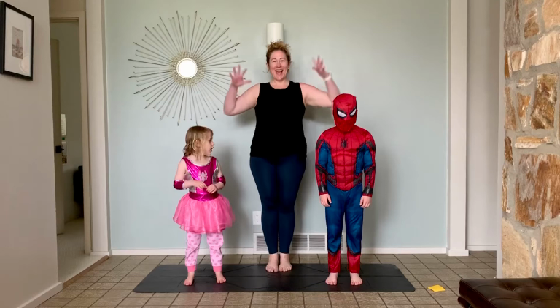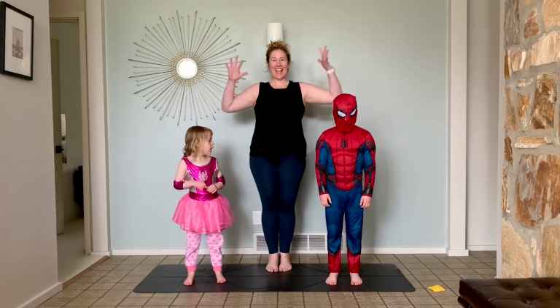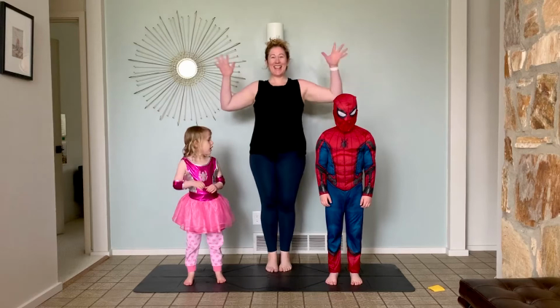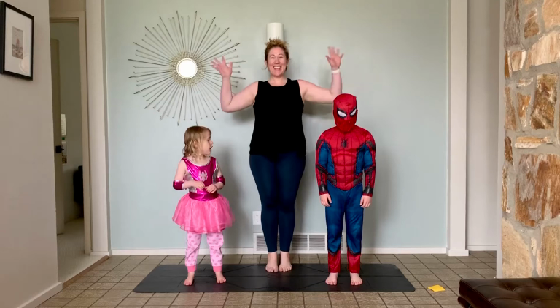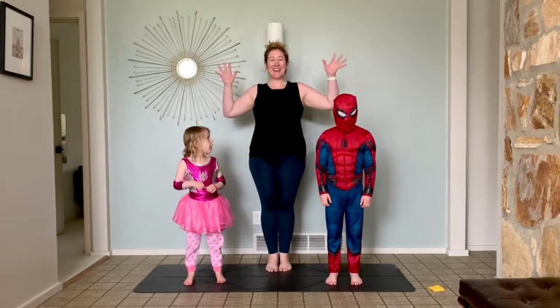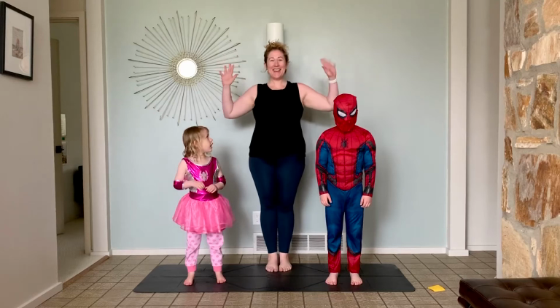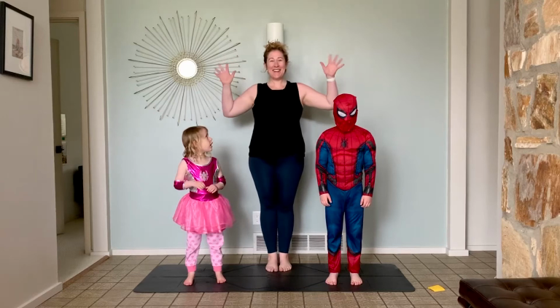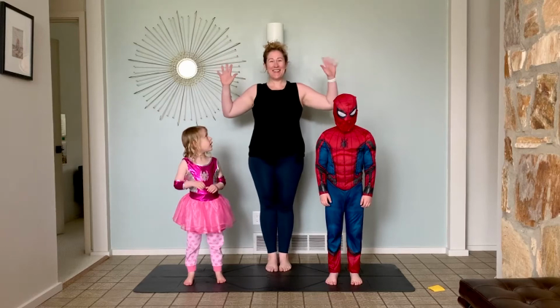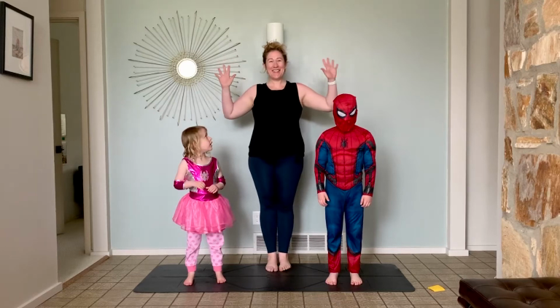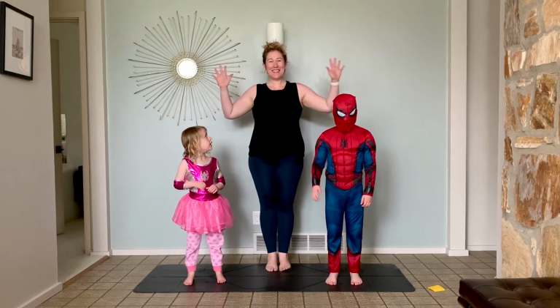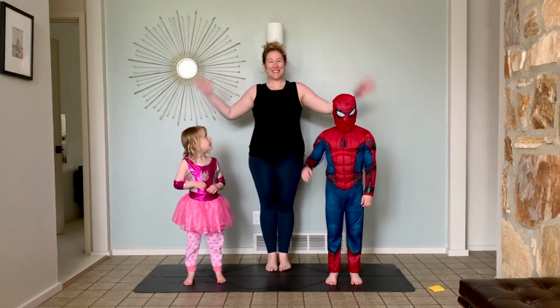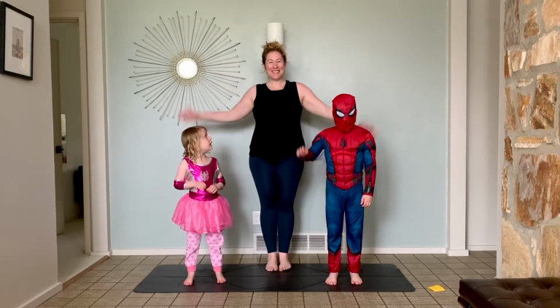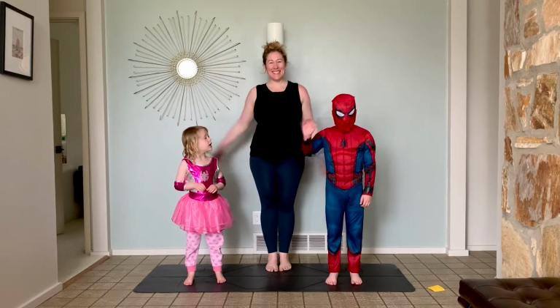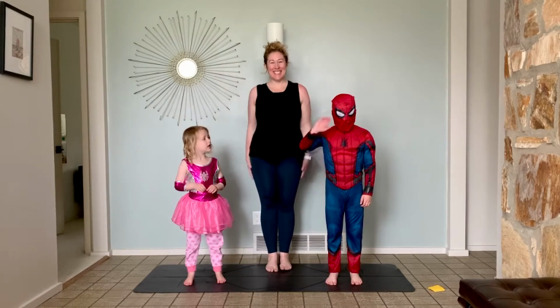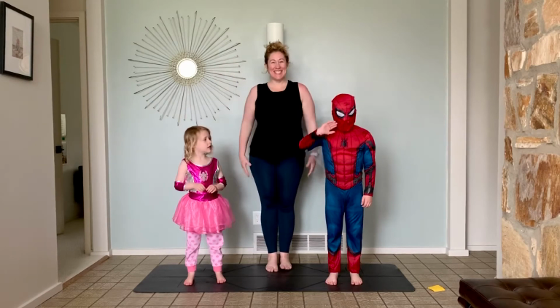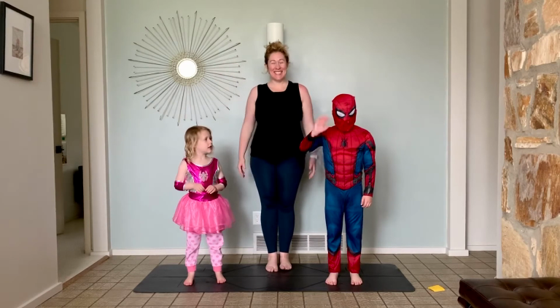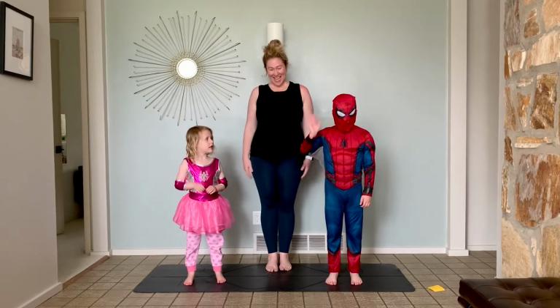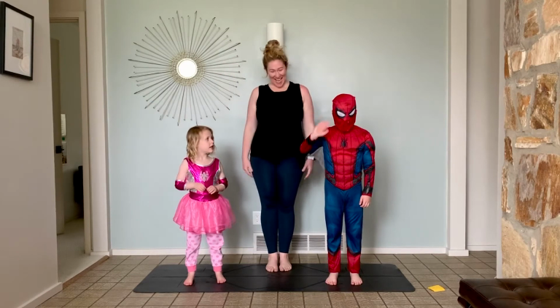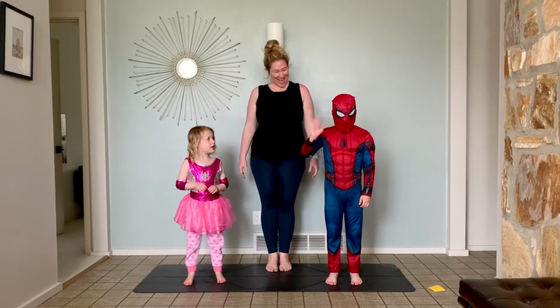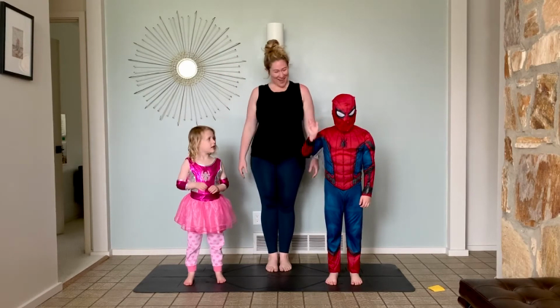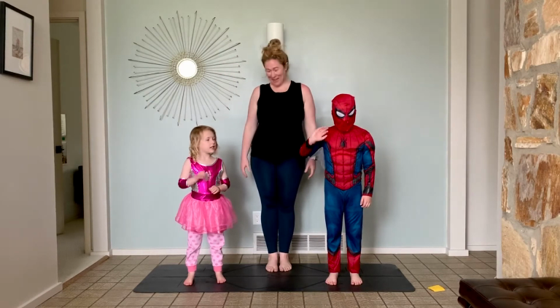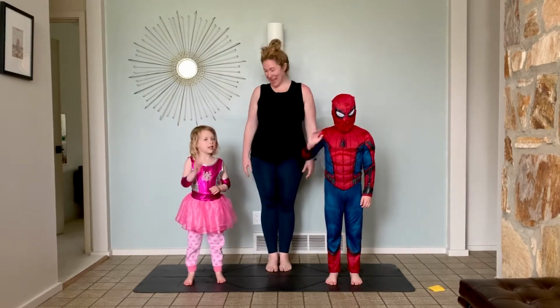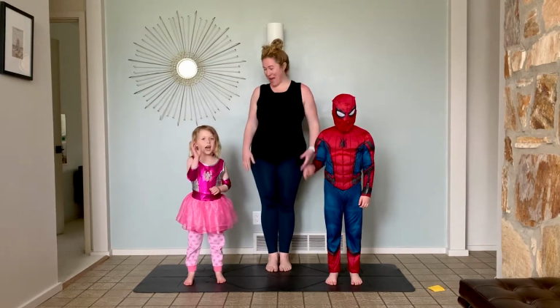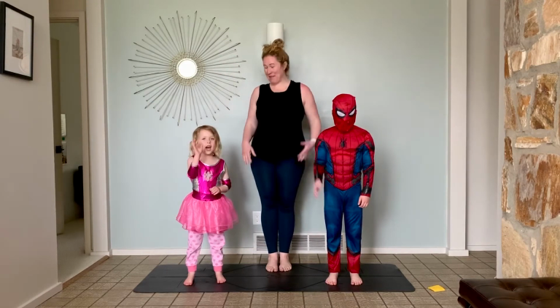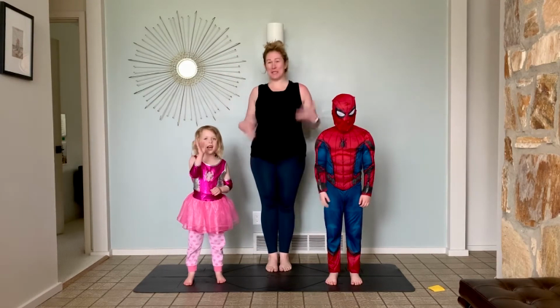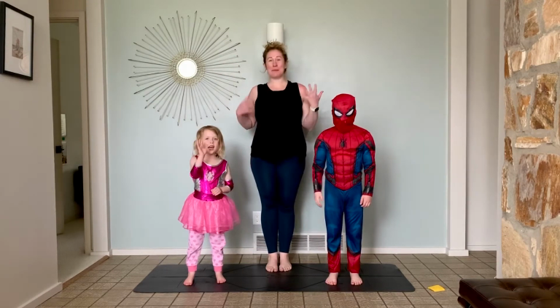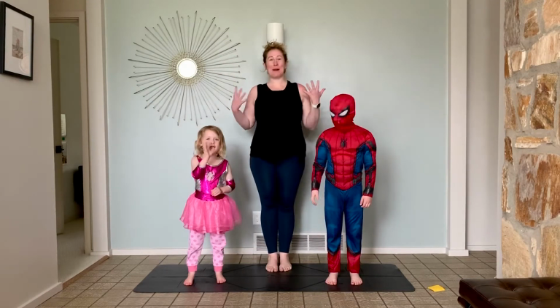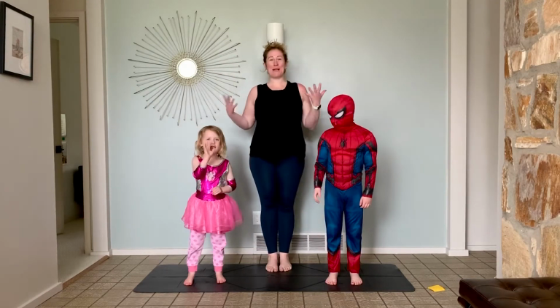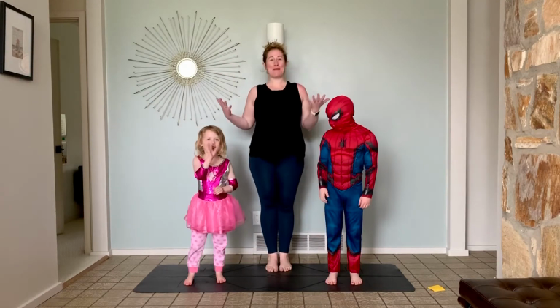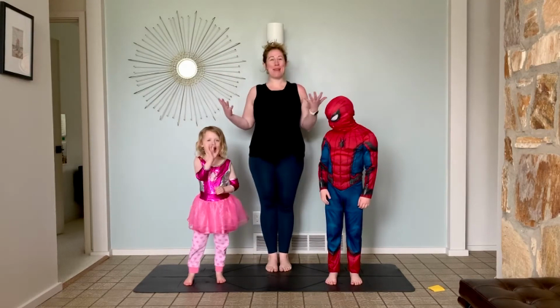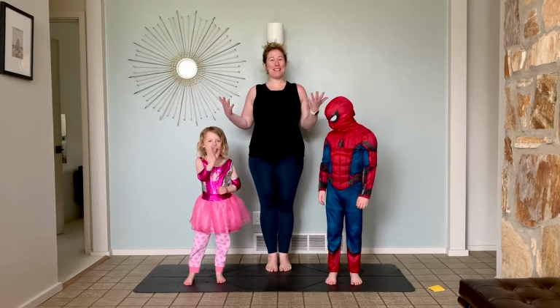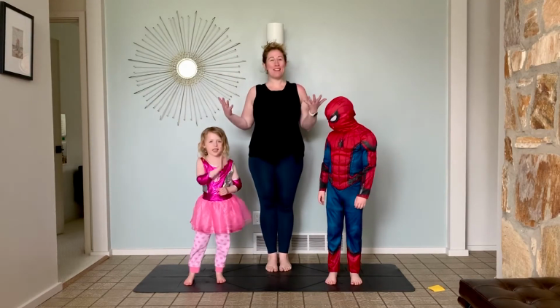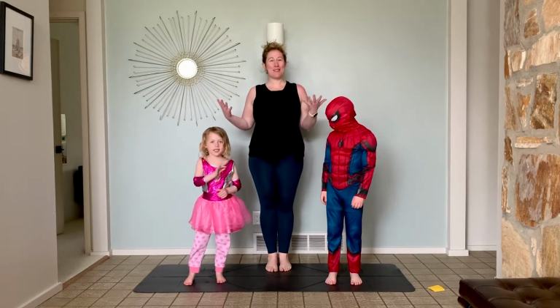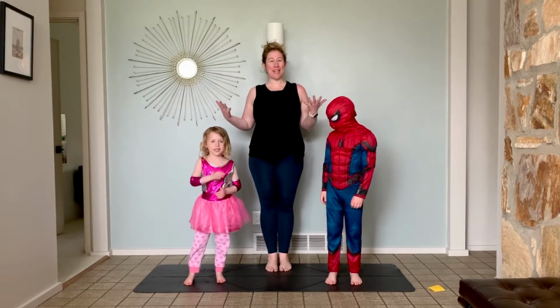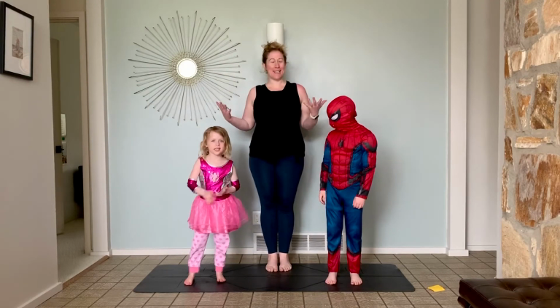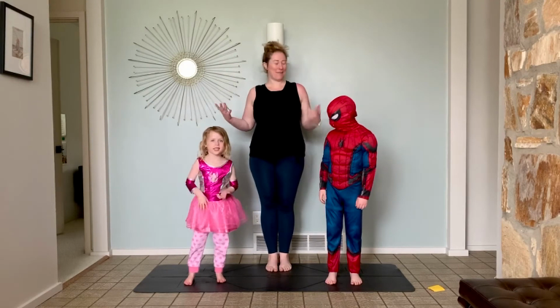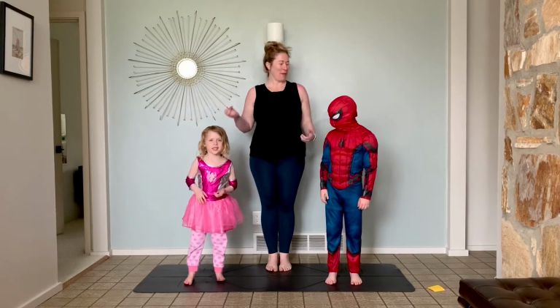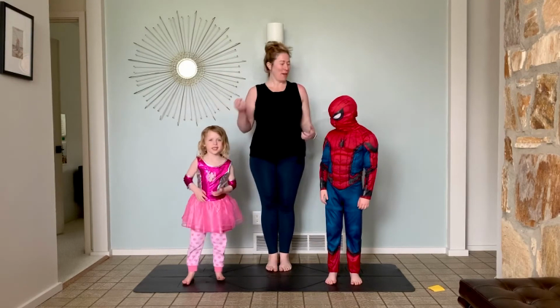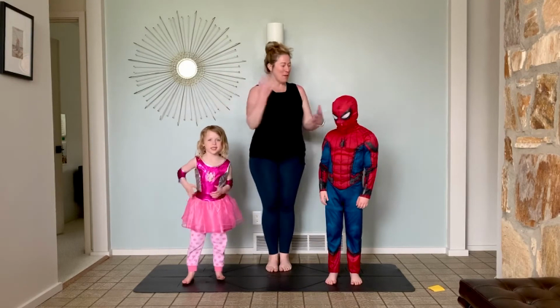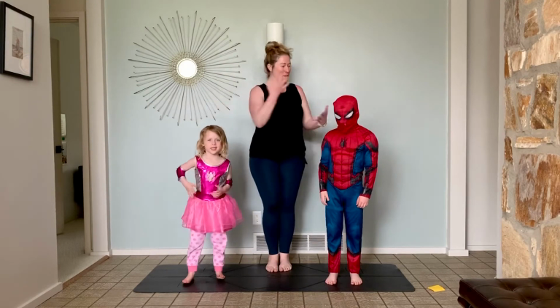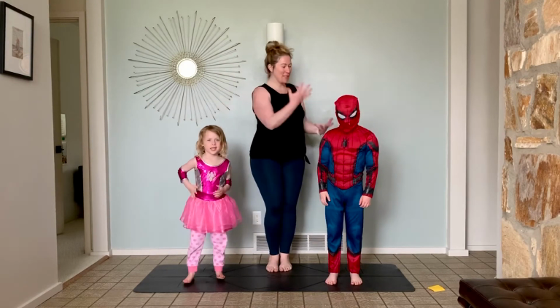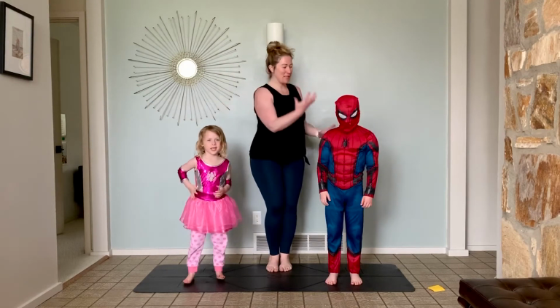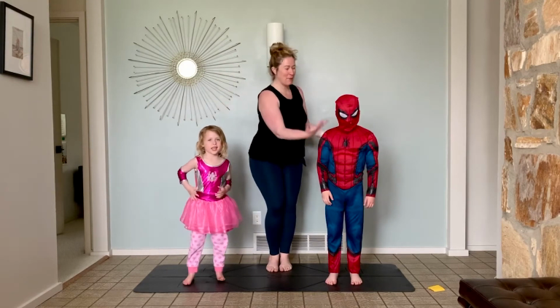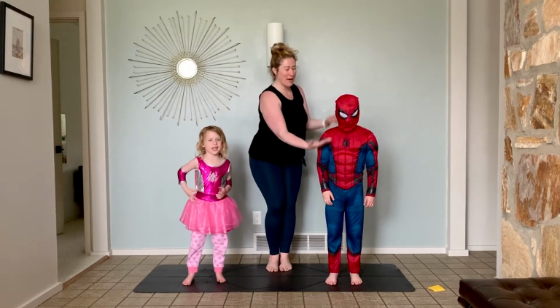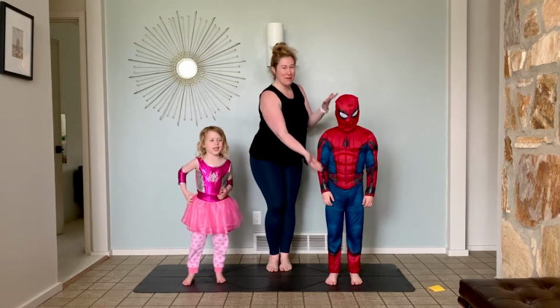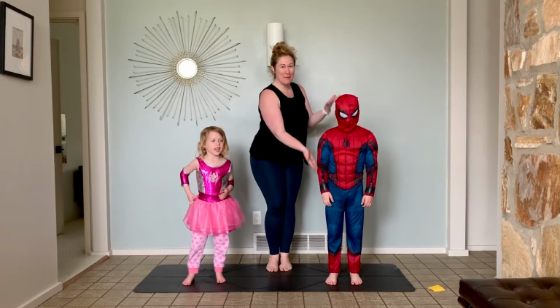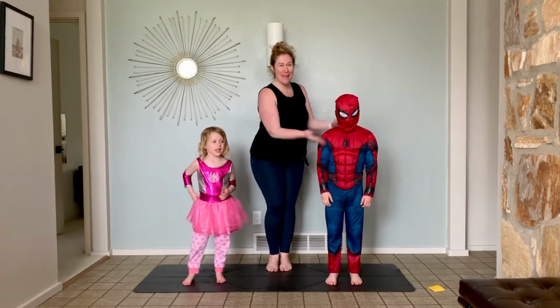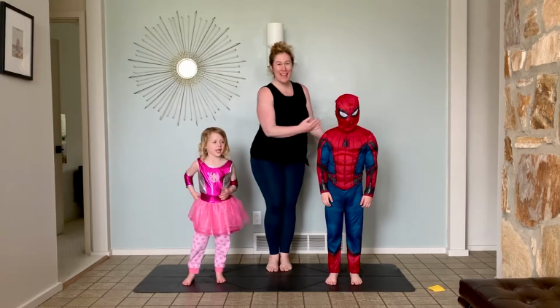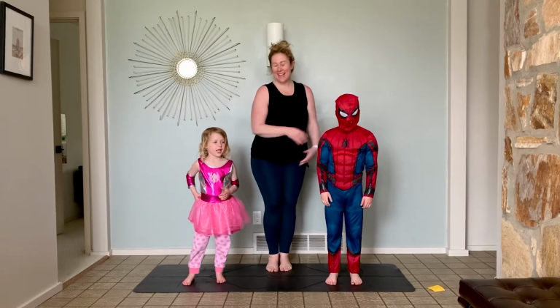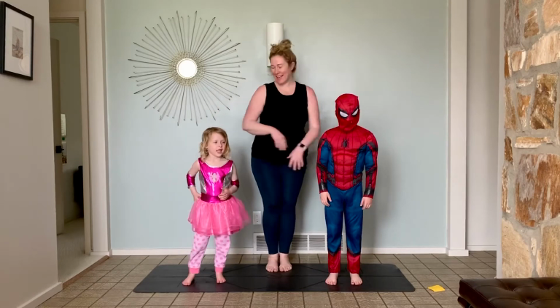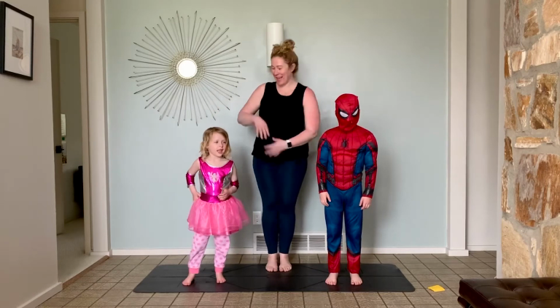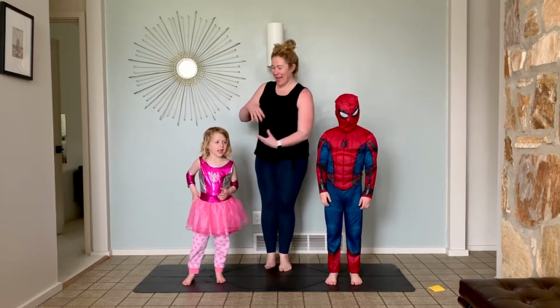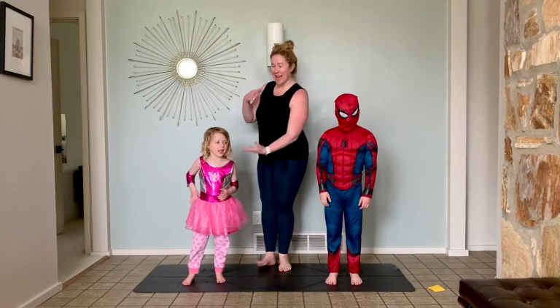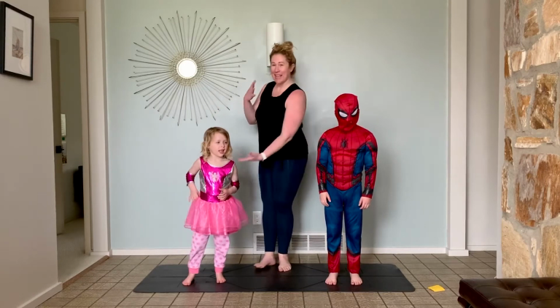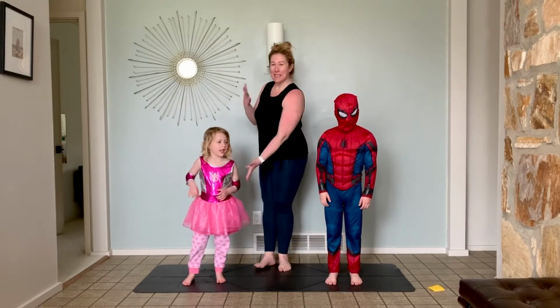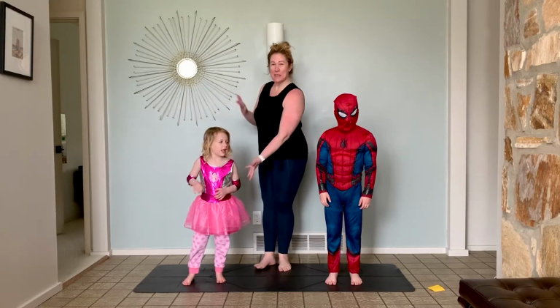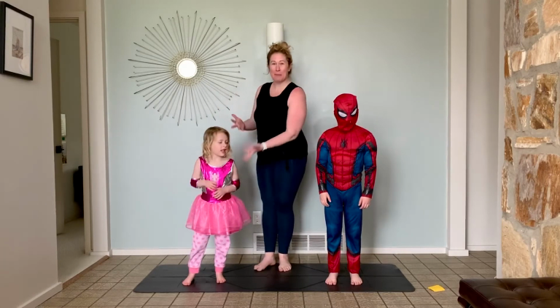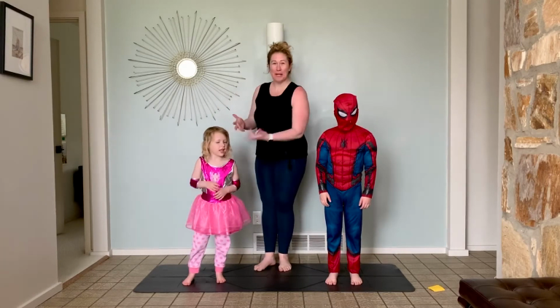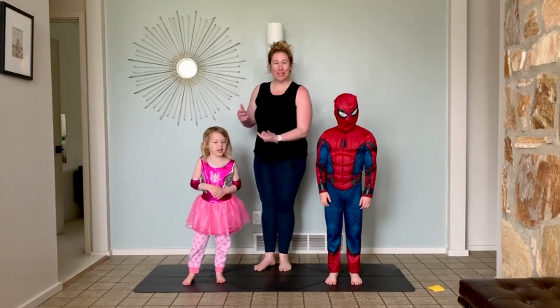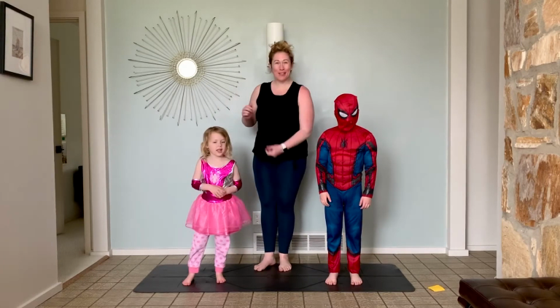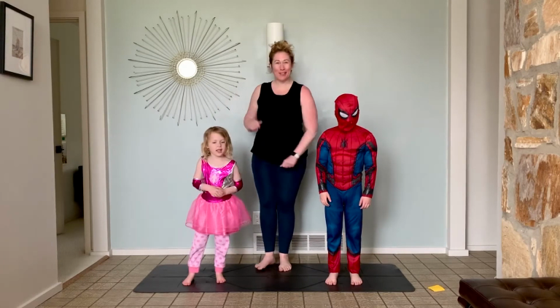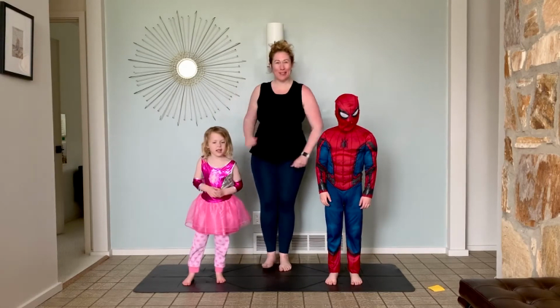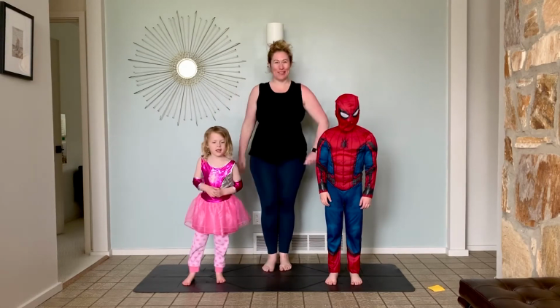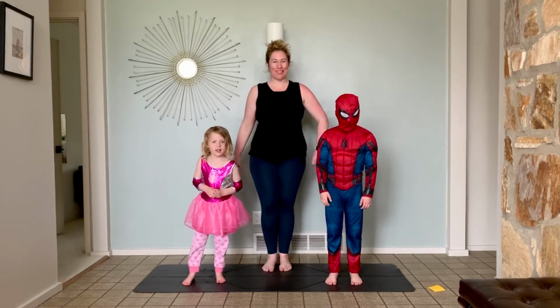Hello! Today we have Spider-Man Yoga with Spider-Man and Spider-Girl.